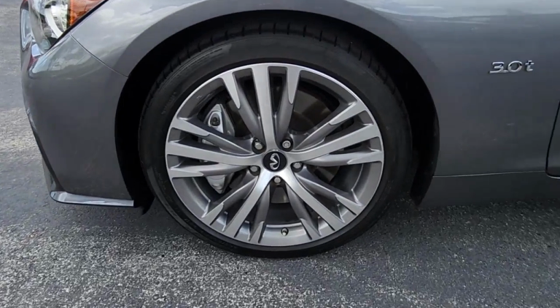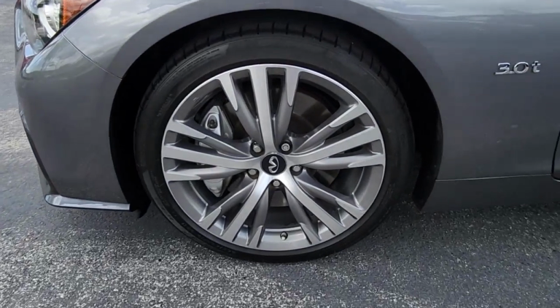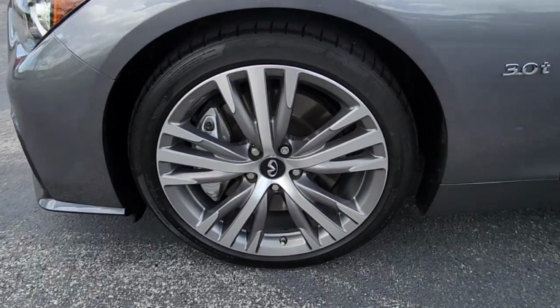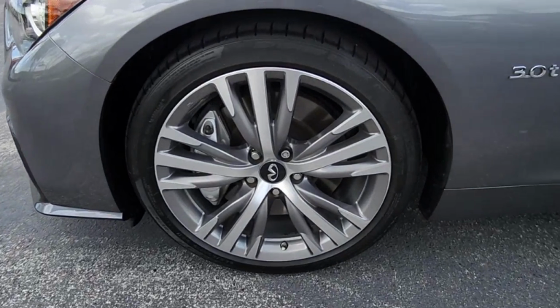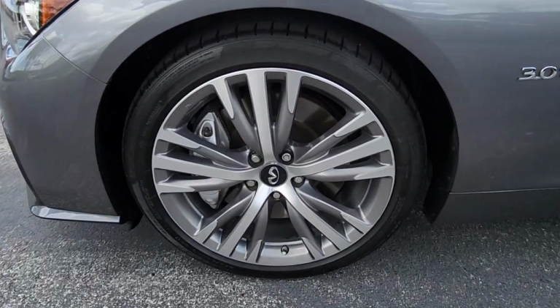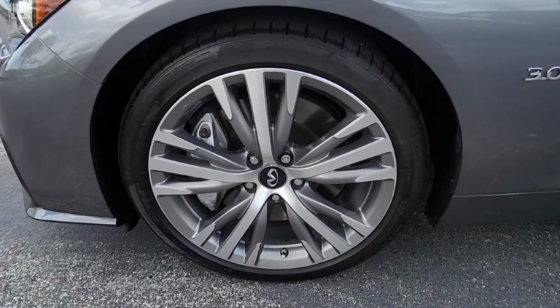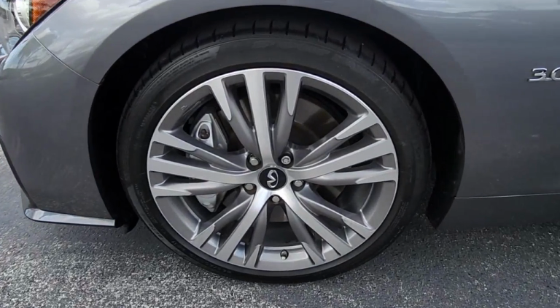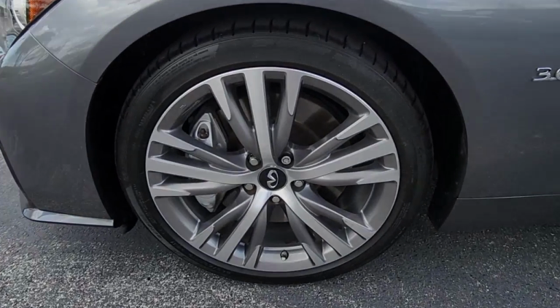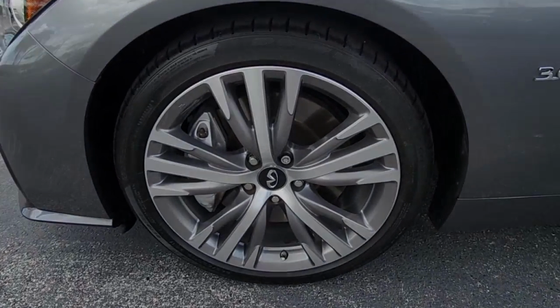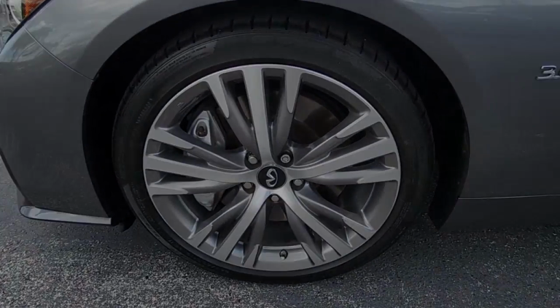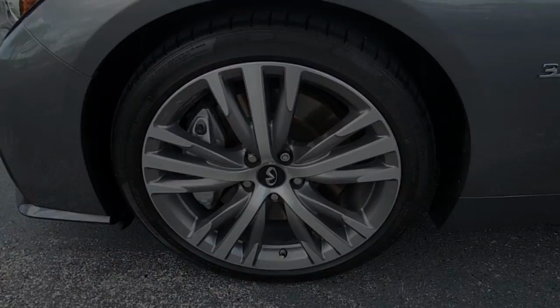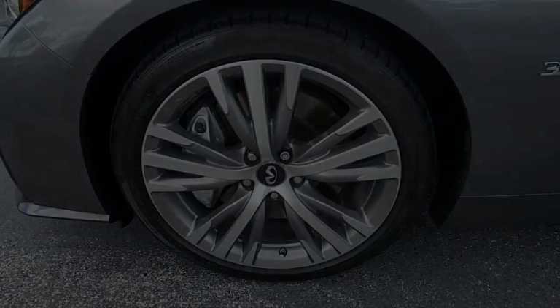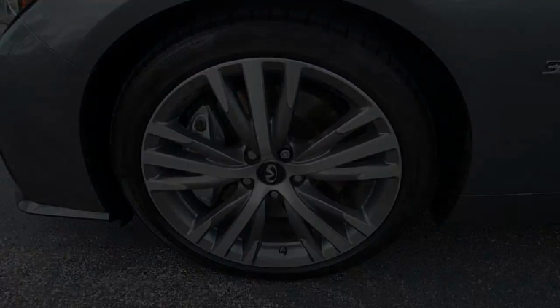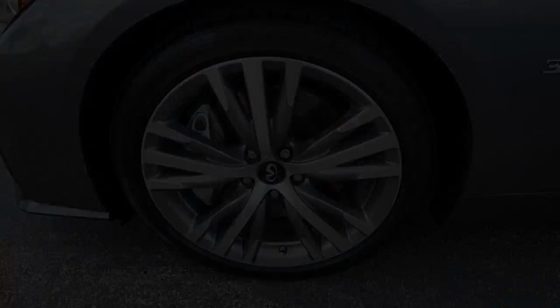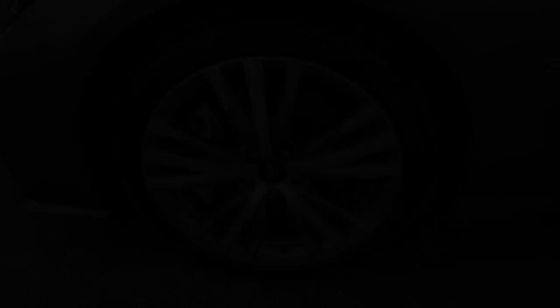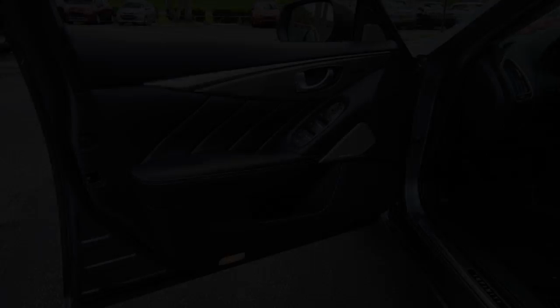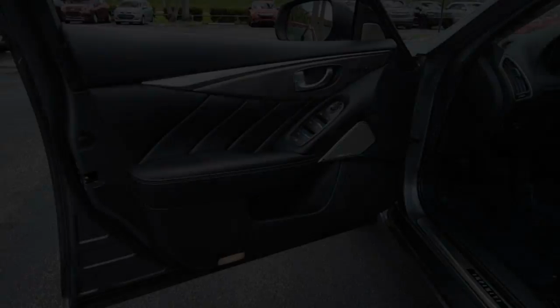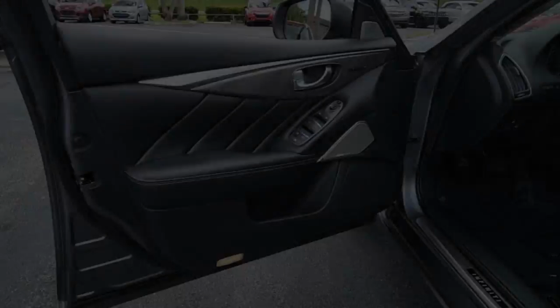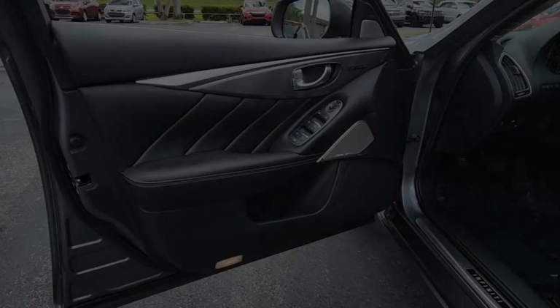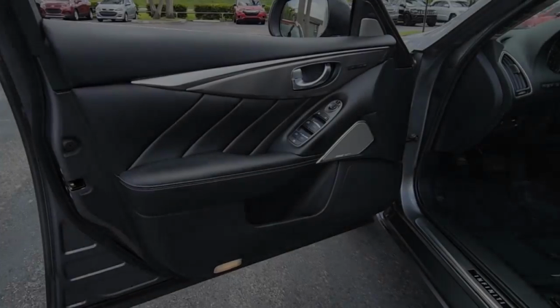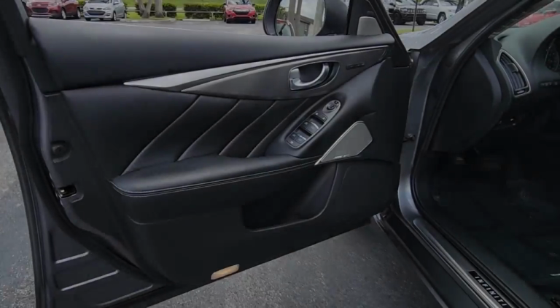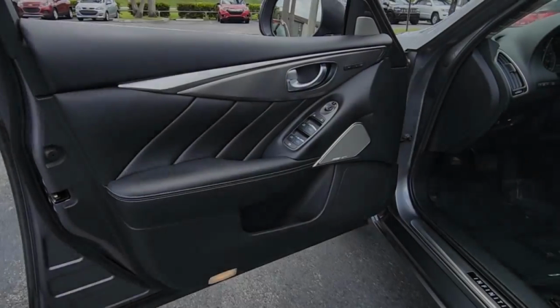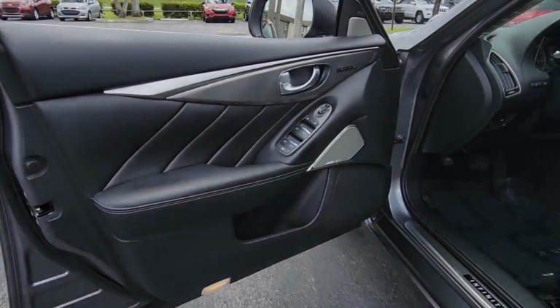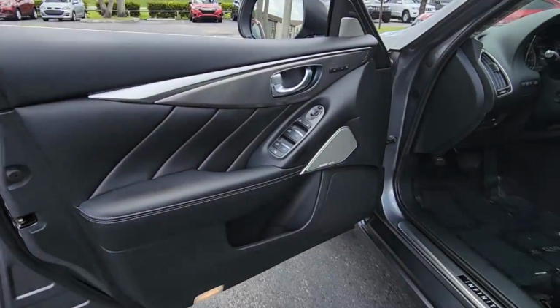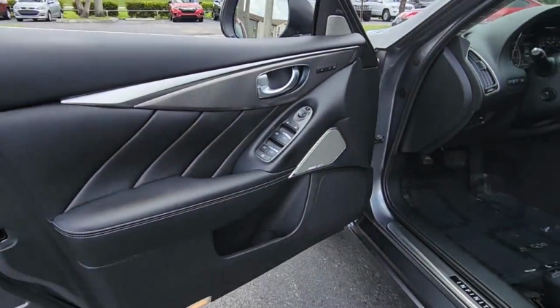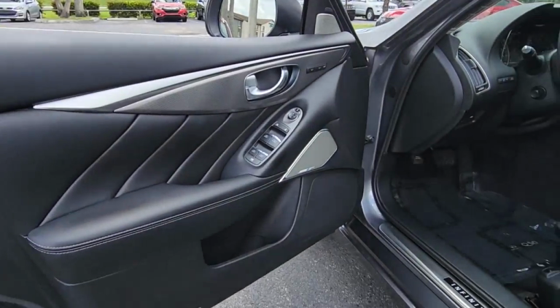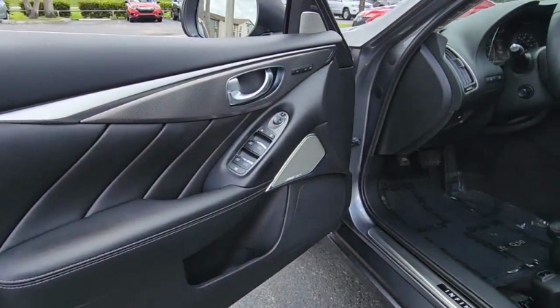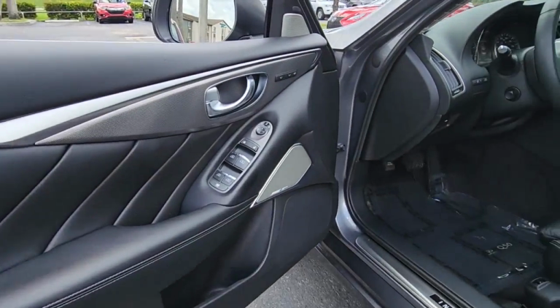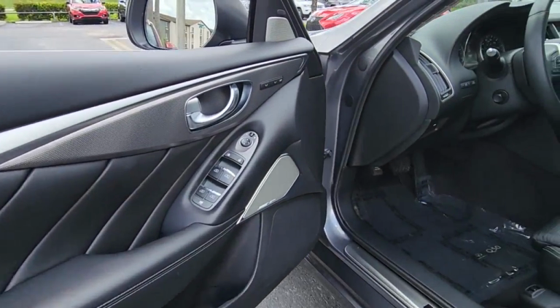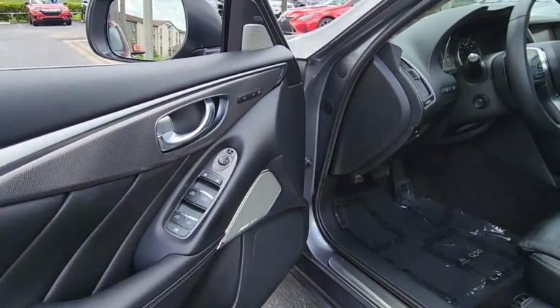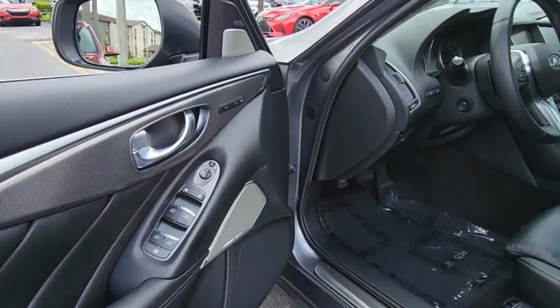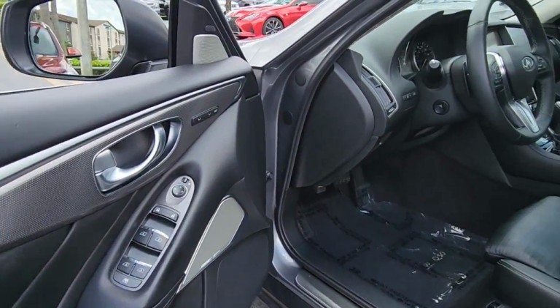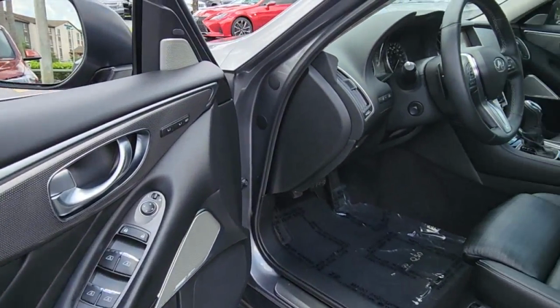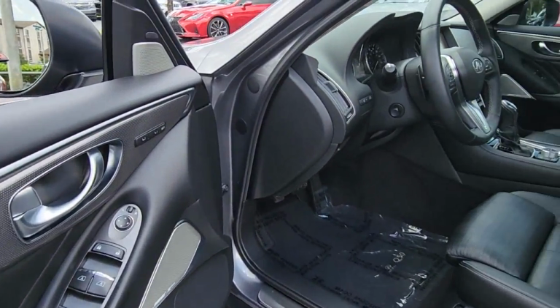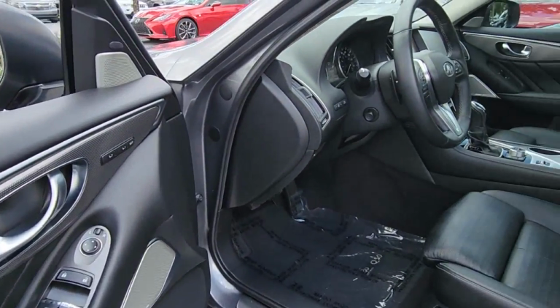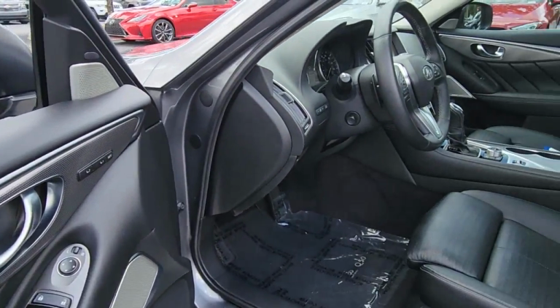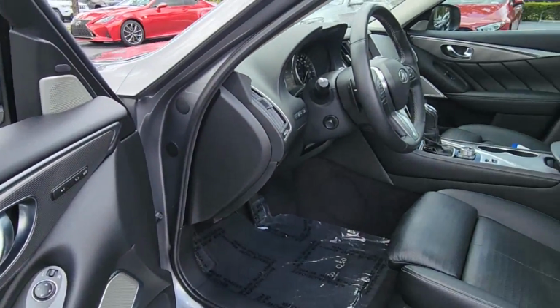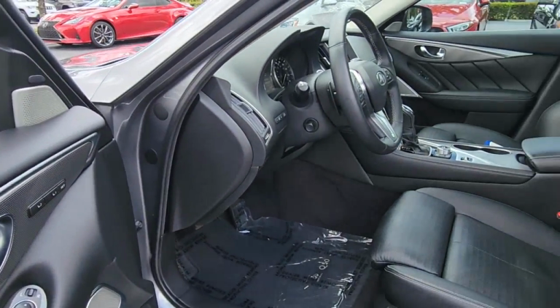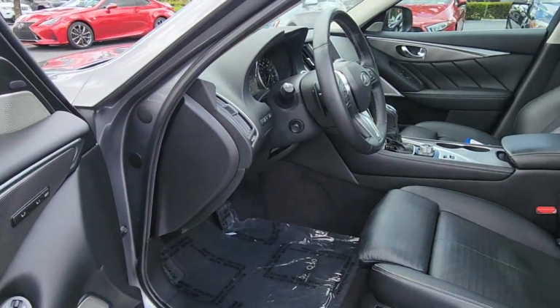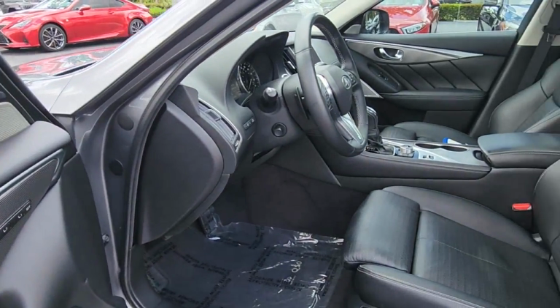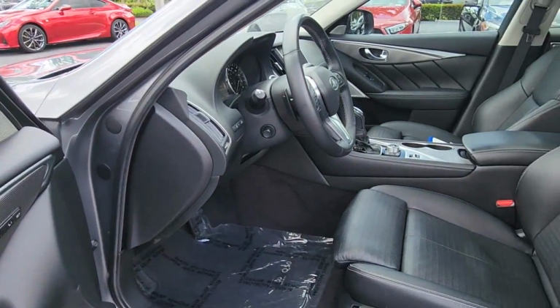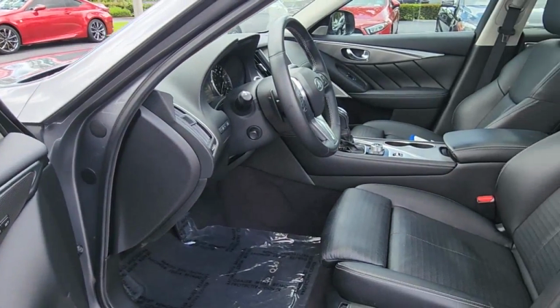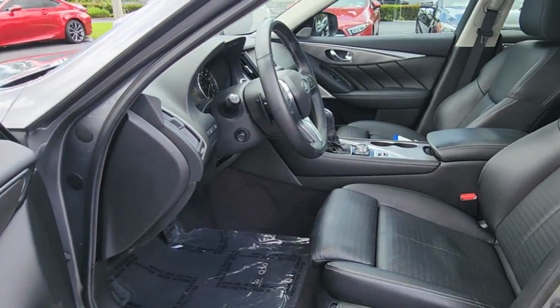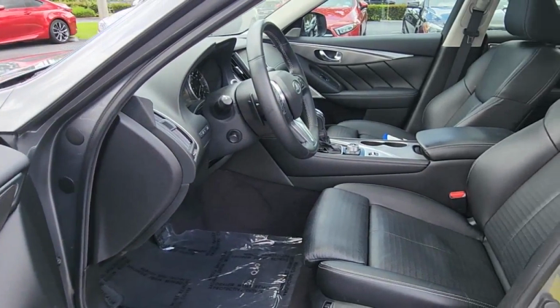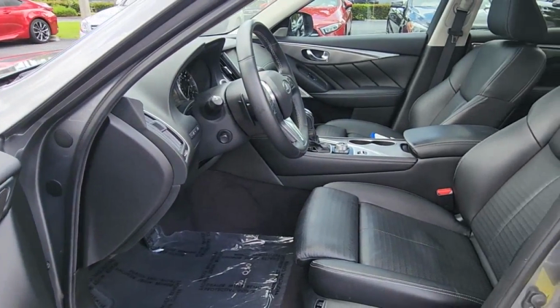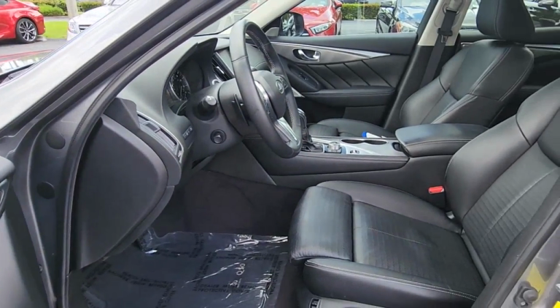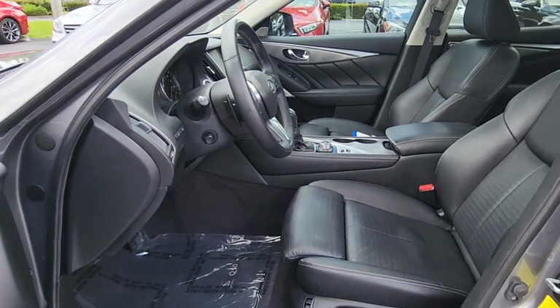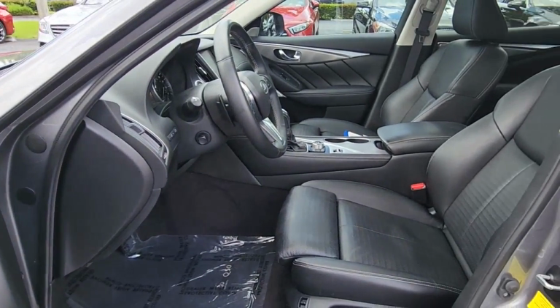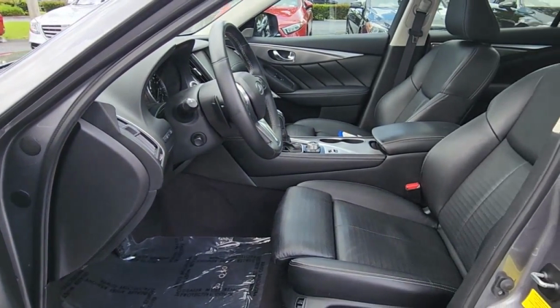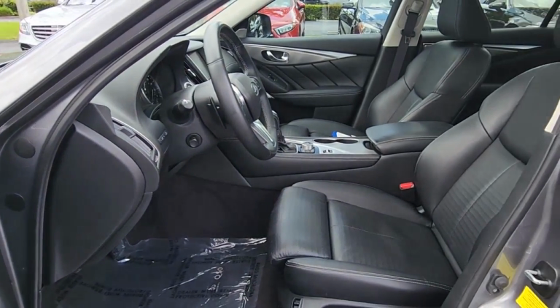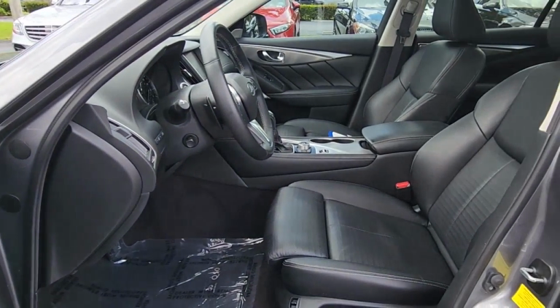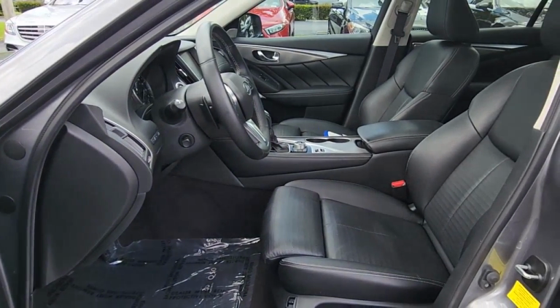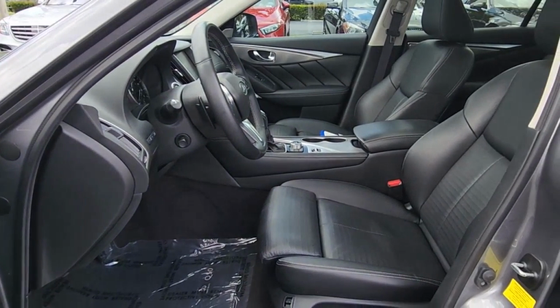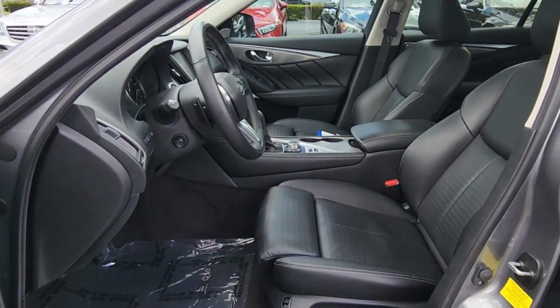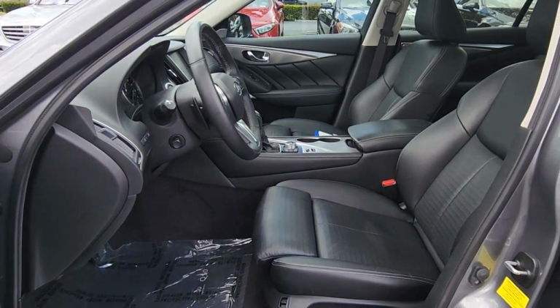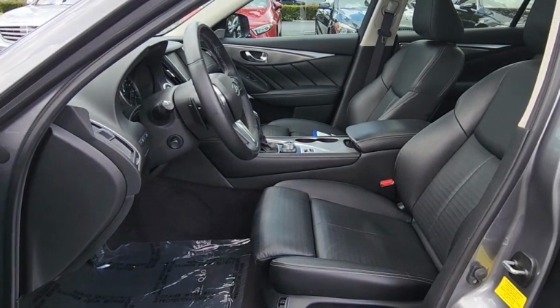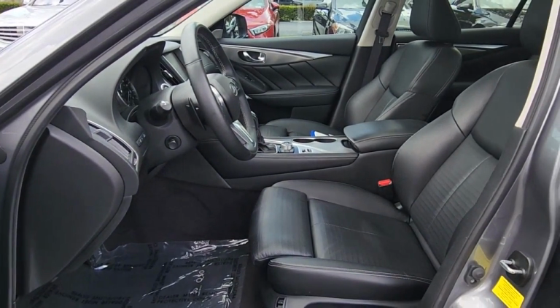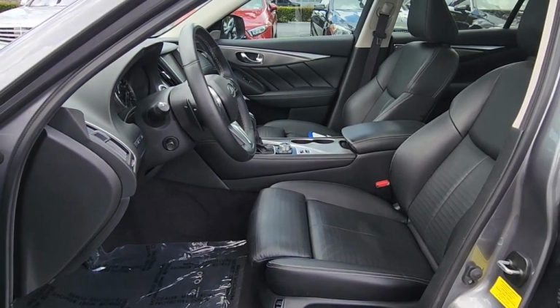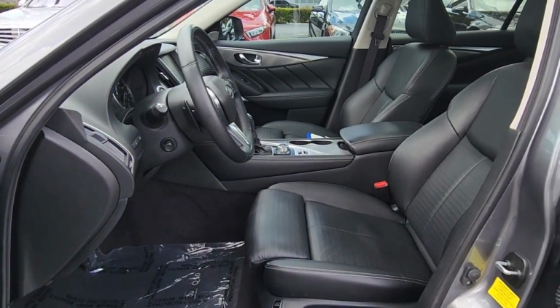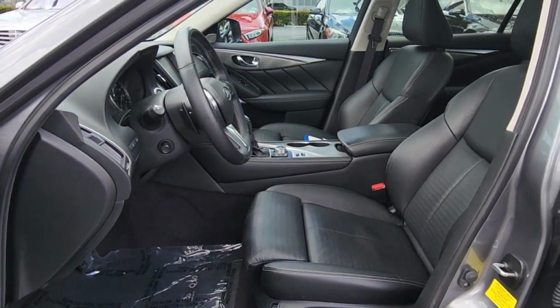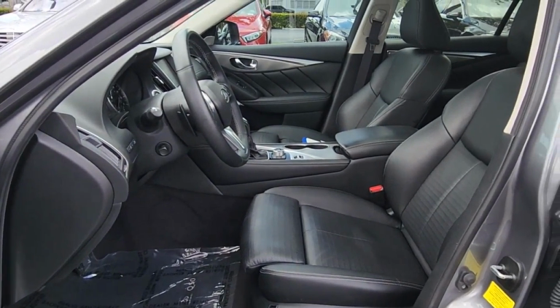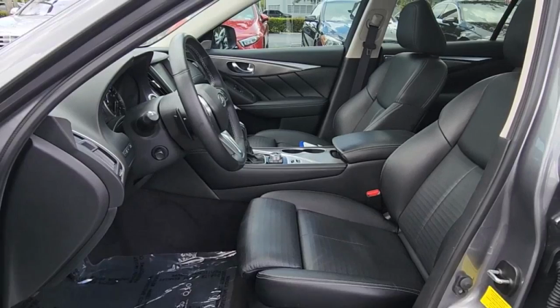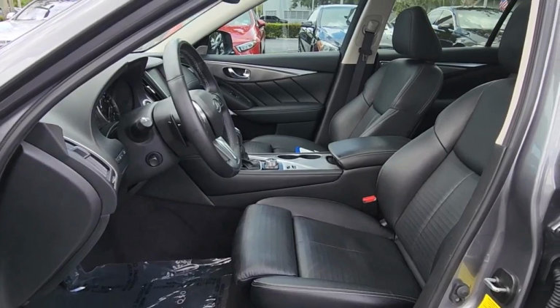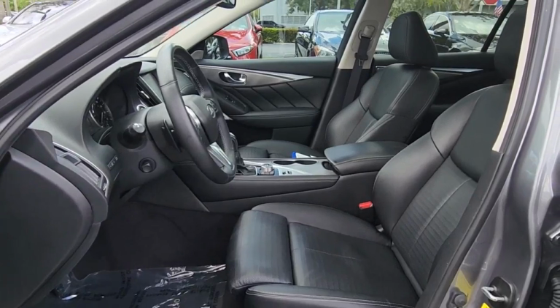Make every drive count in this stylish and luxurious Q50. Come in for a fun and easy test drive. Our team will make it the best part of your day.